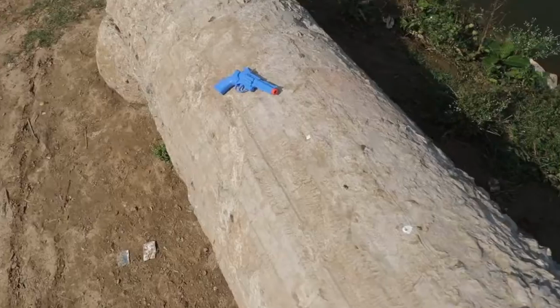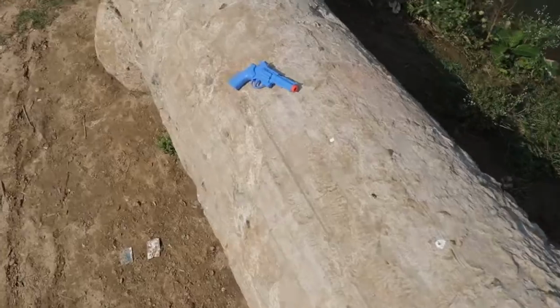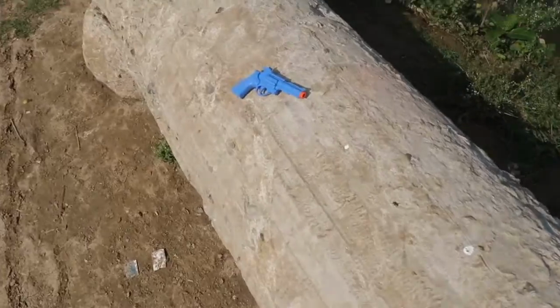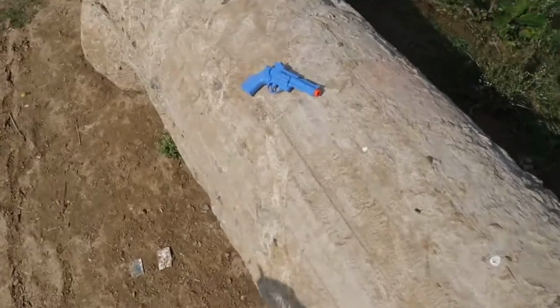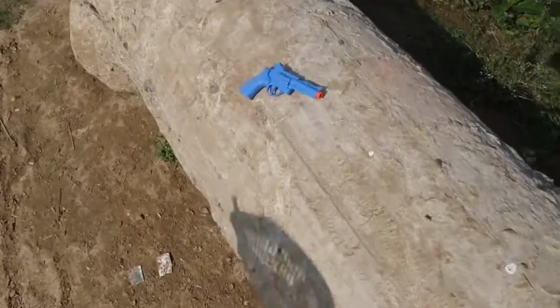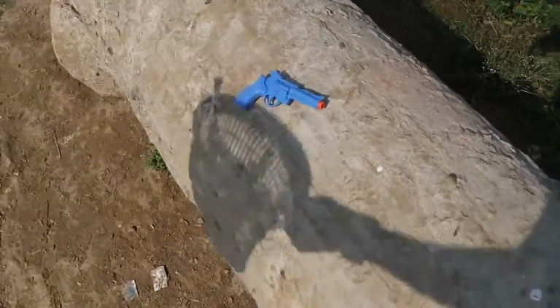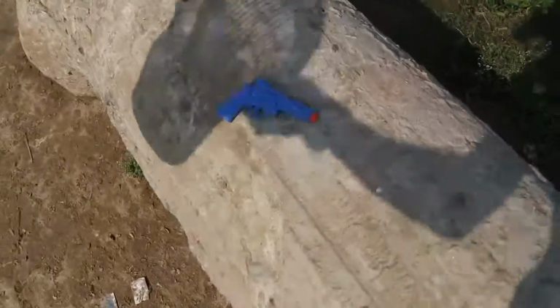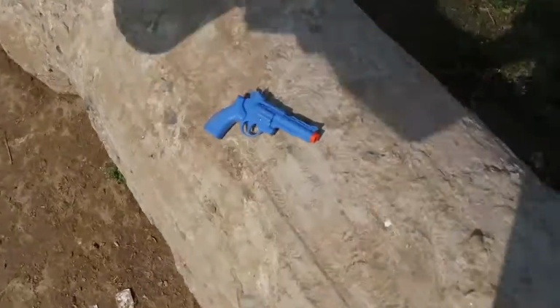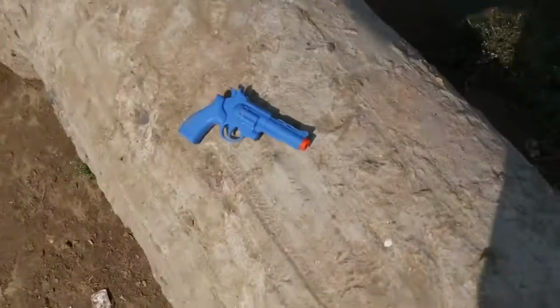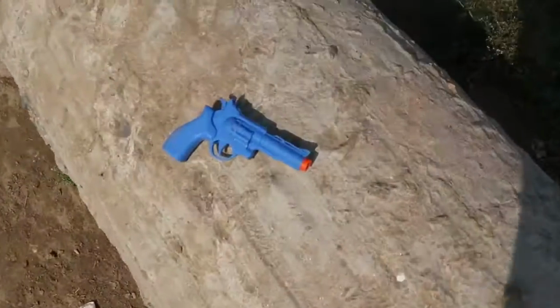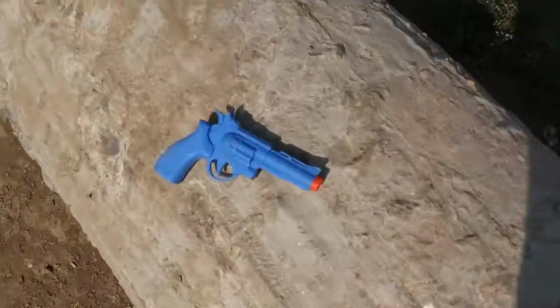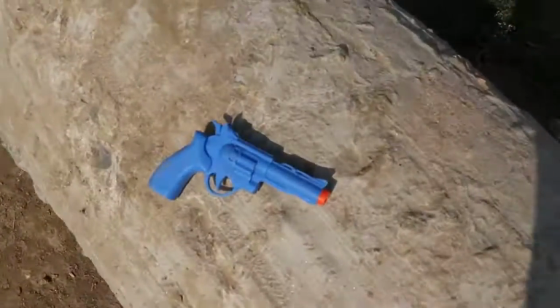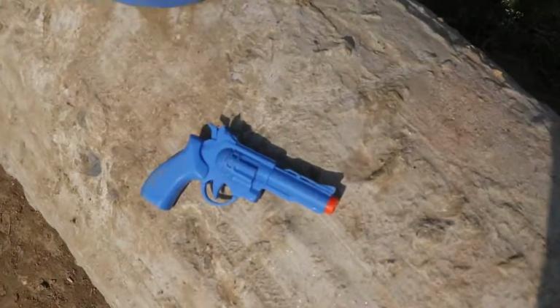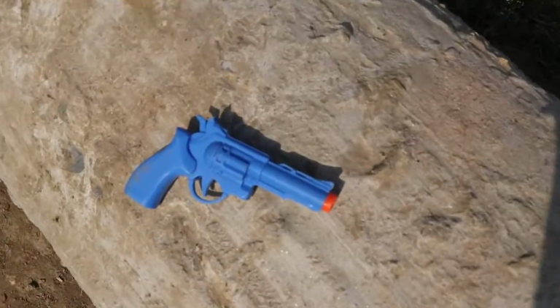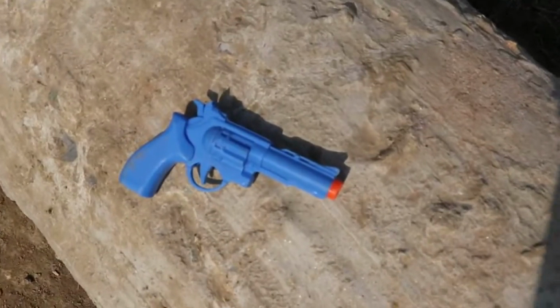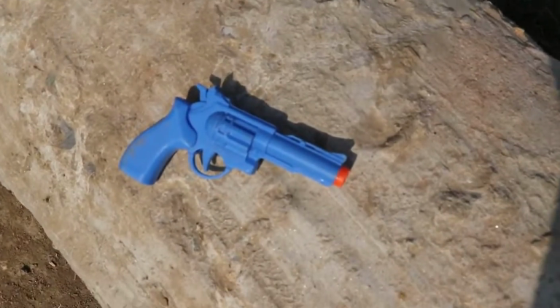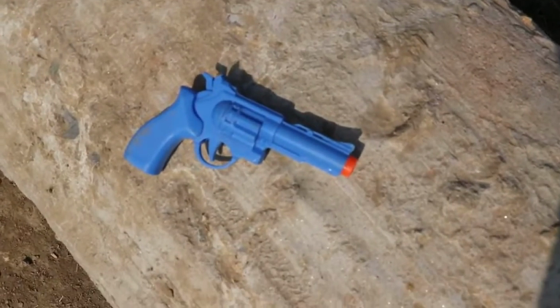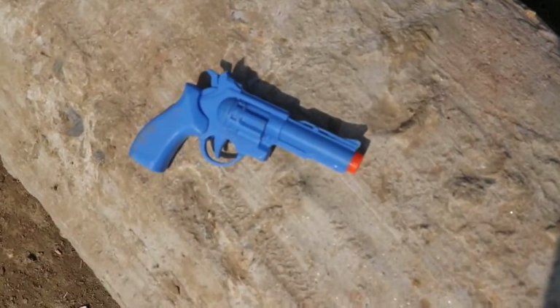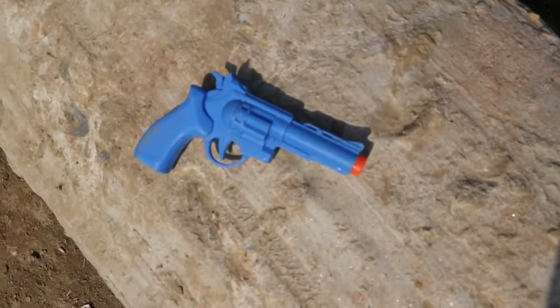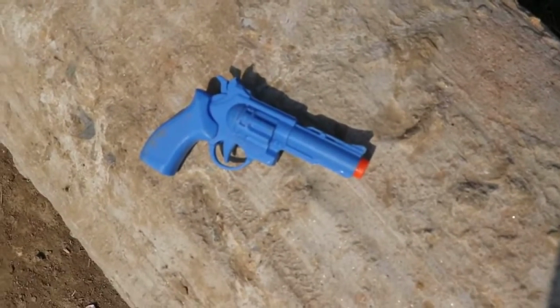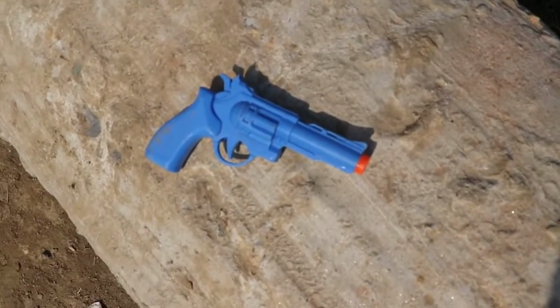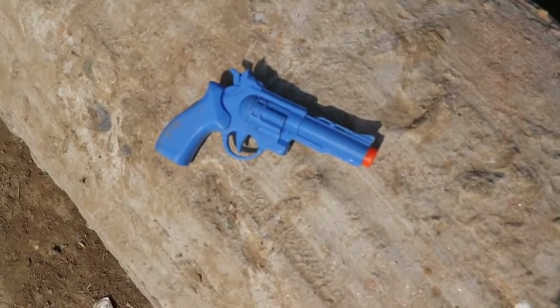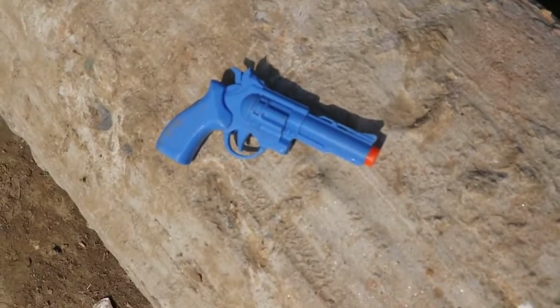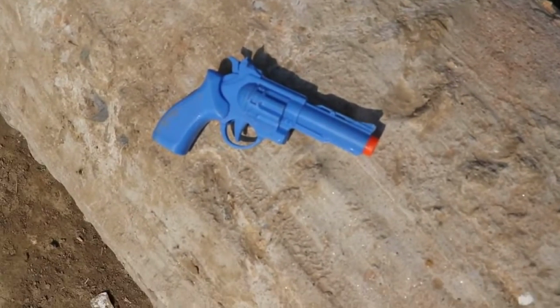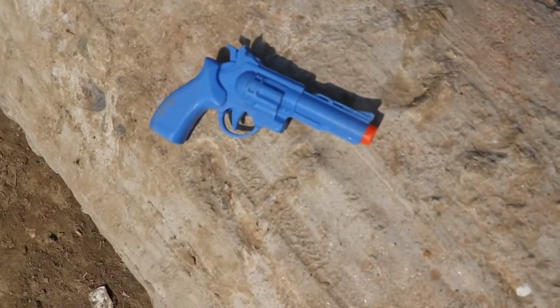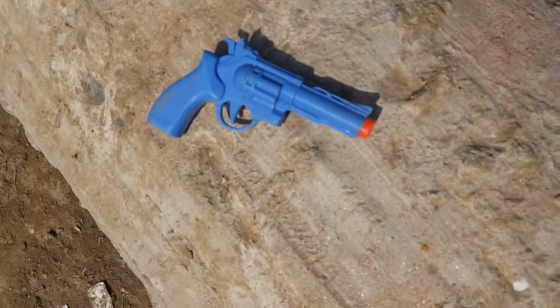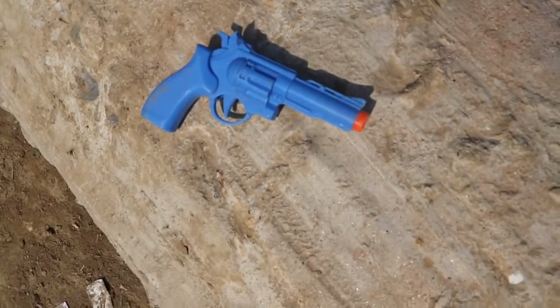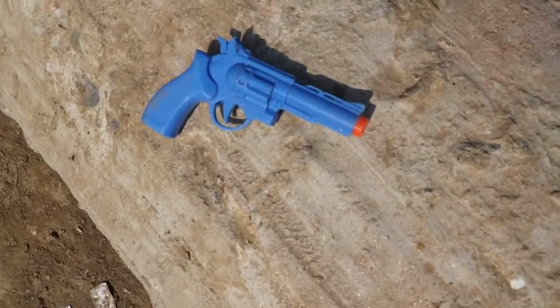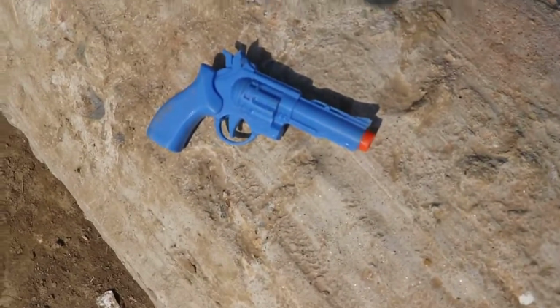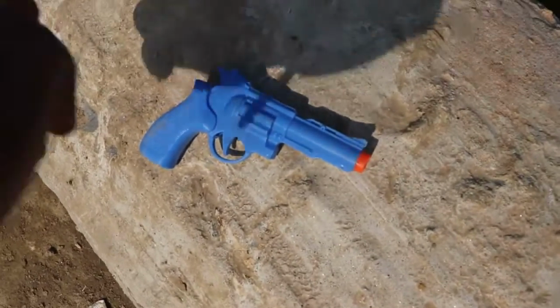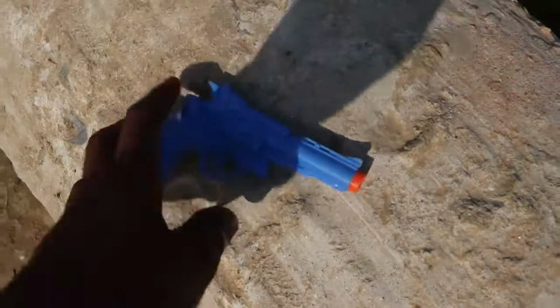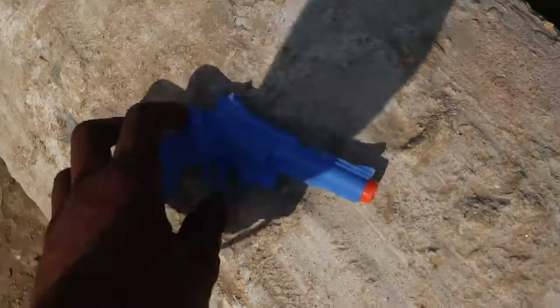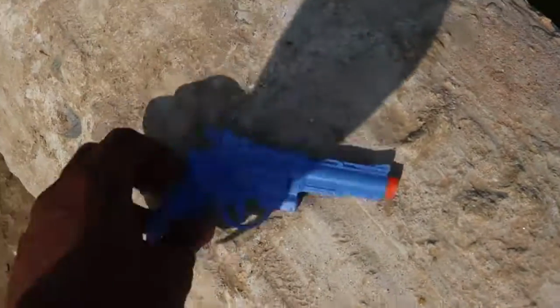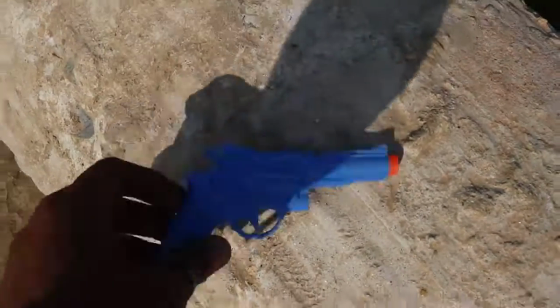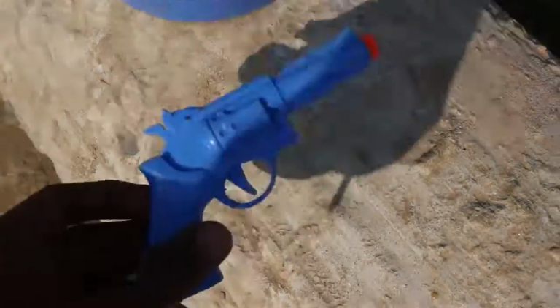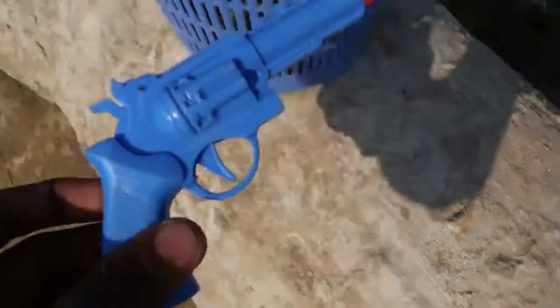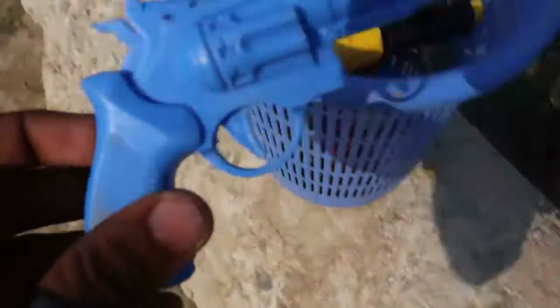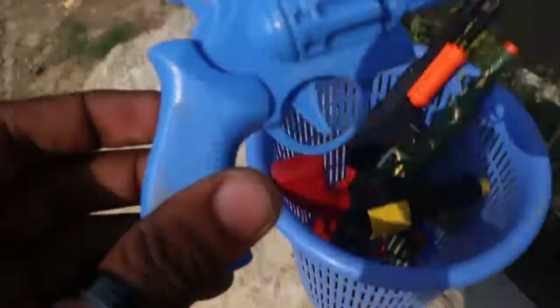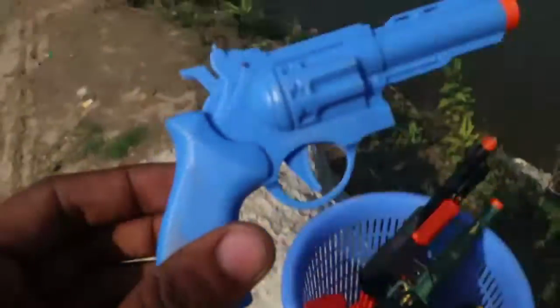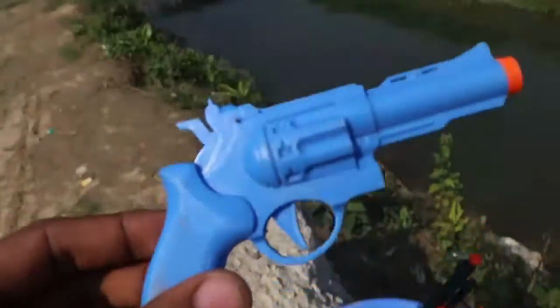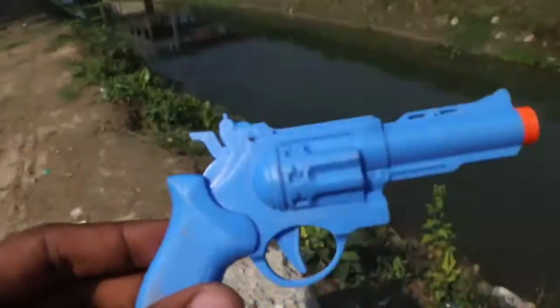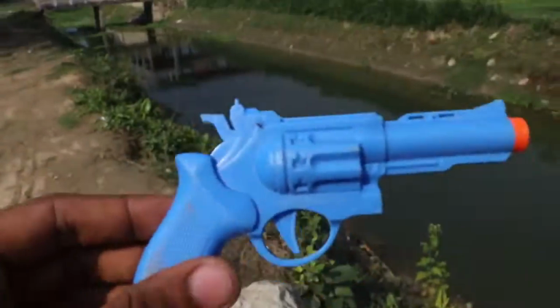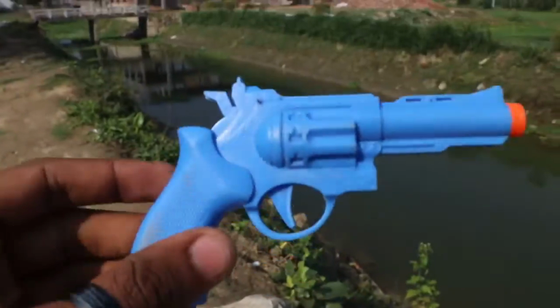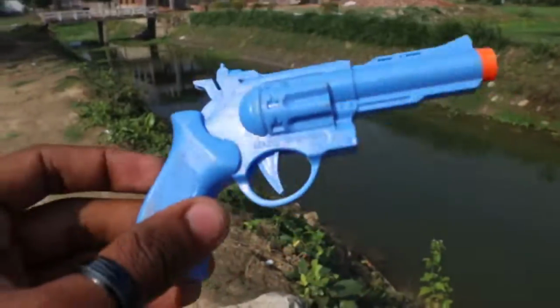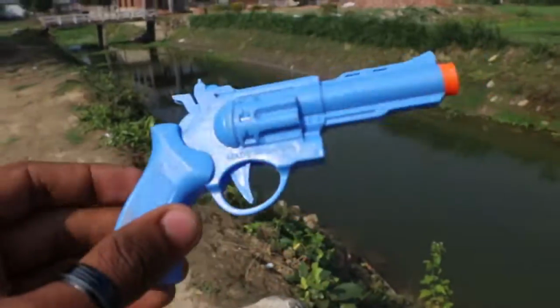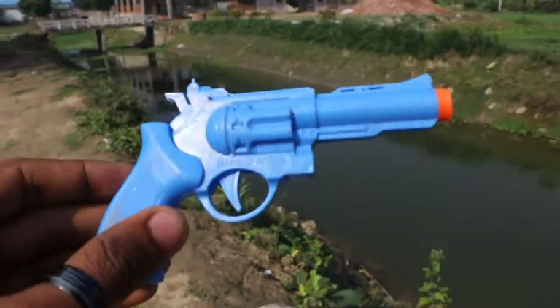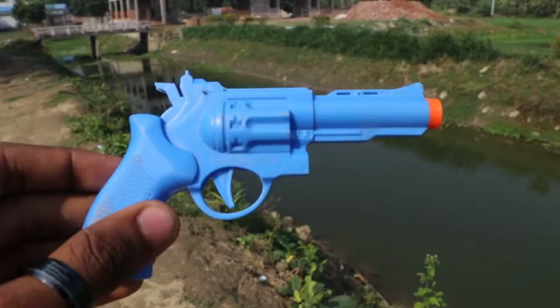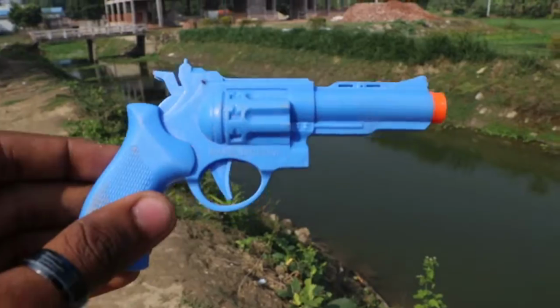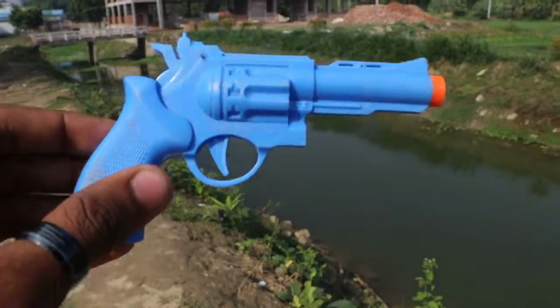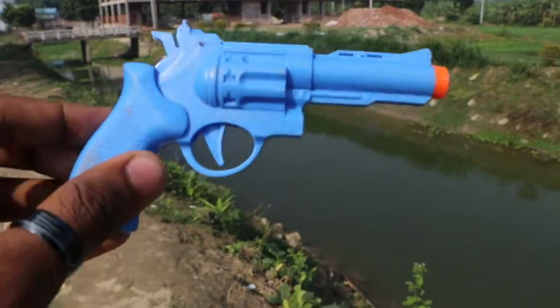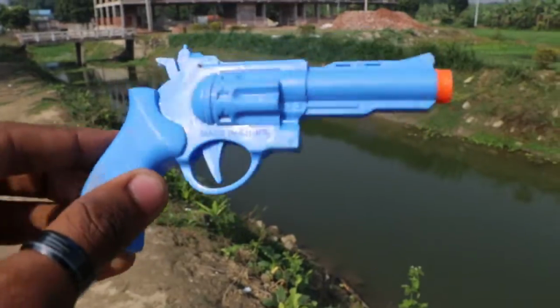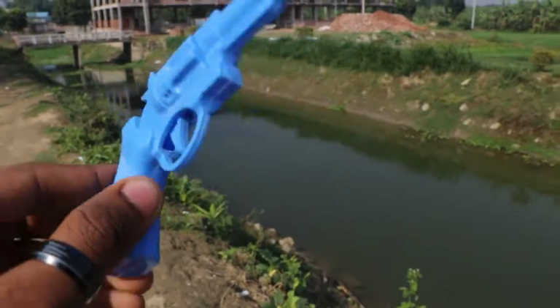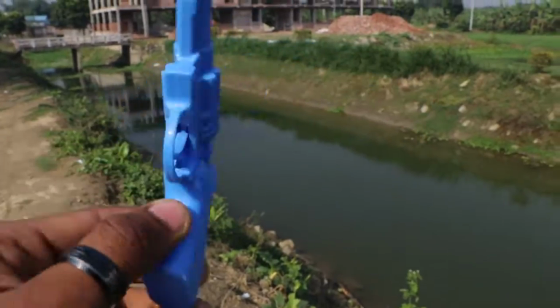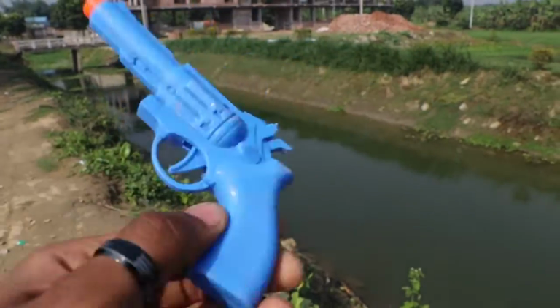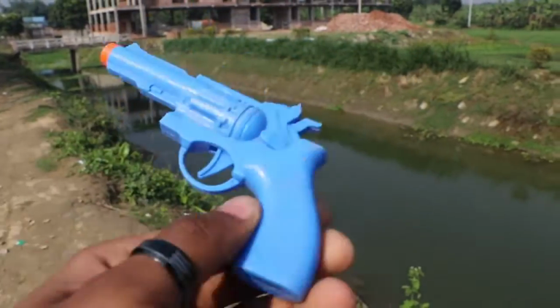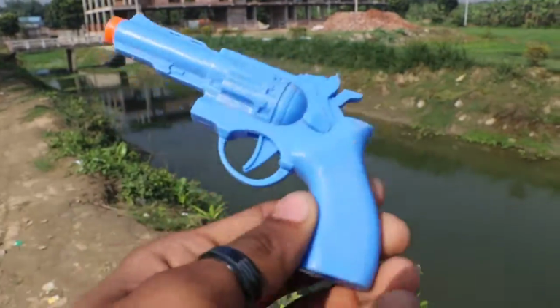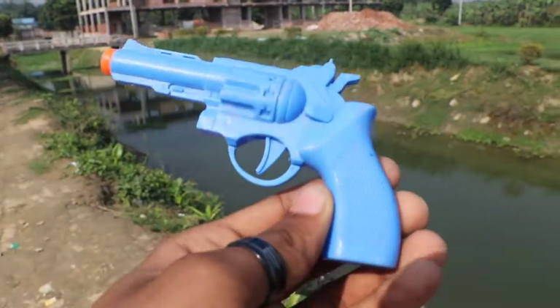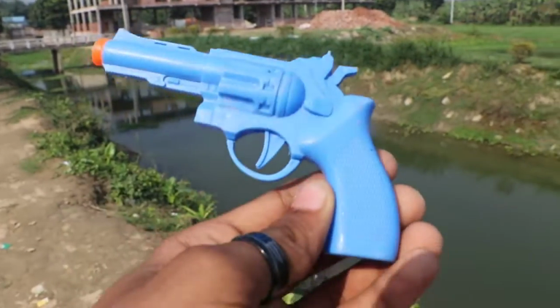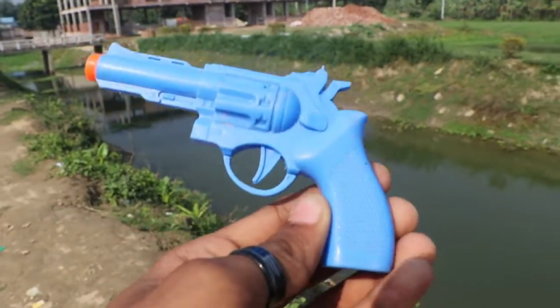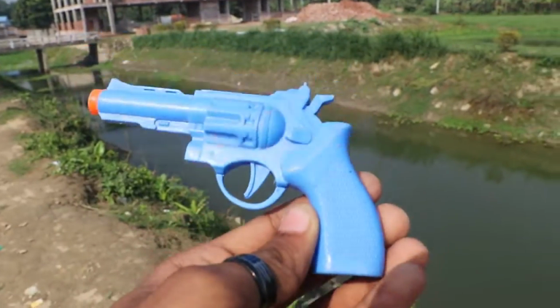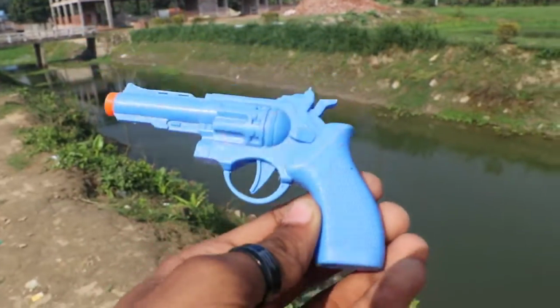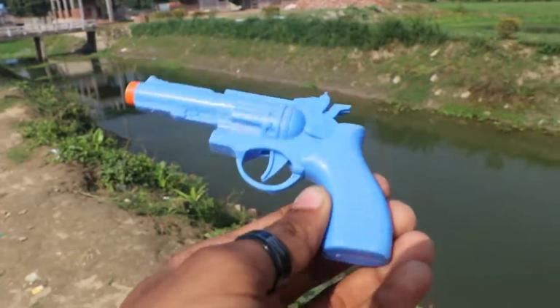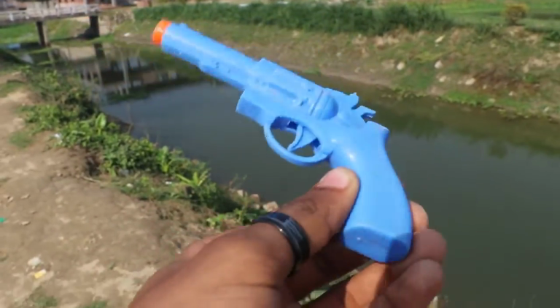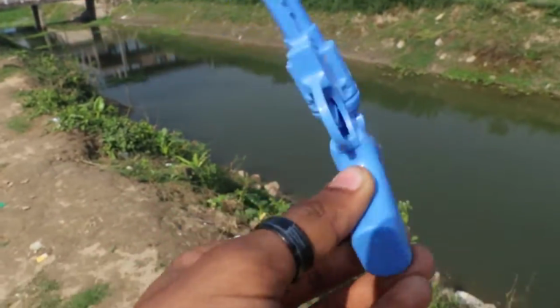And this is a mini-size revolver, blue color — blue color mini-size revolver.